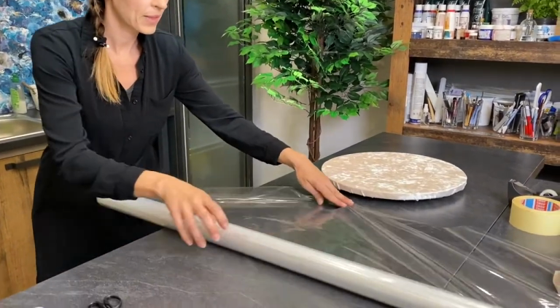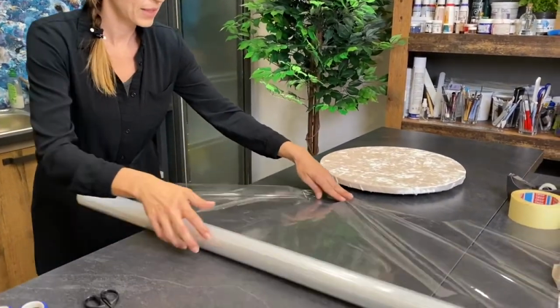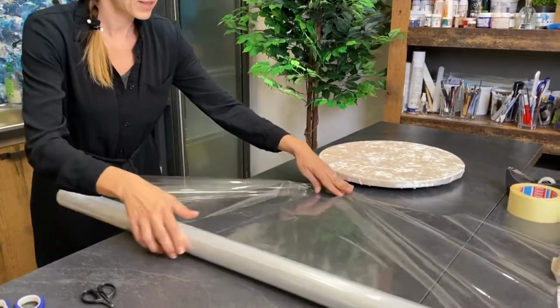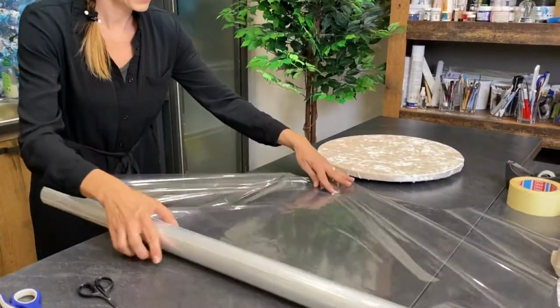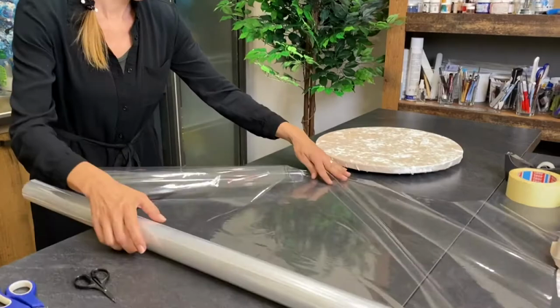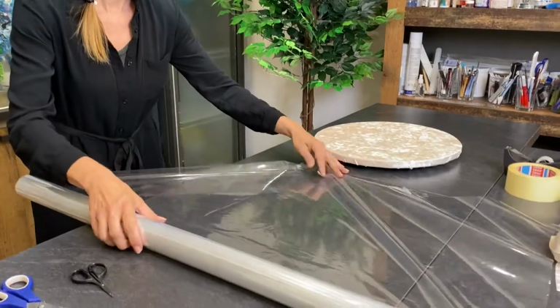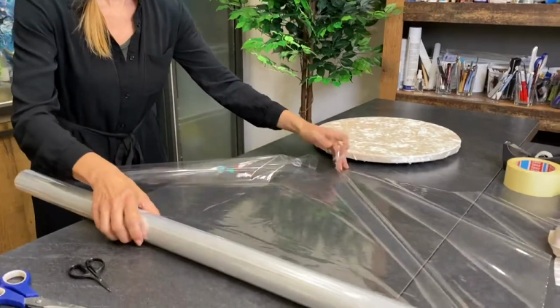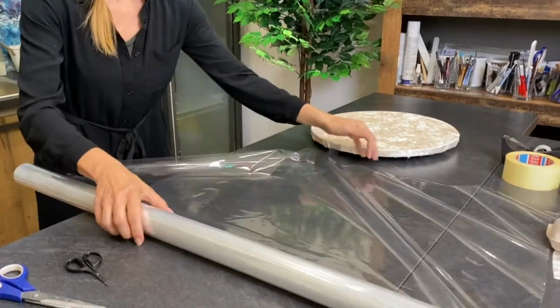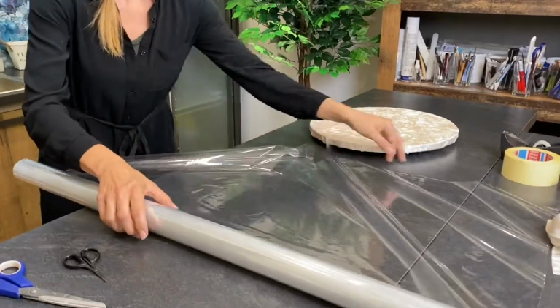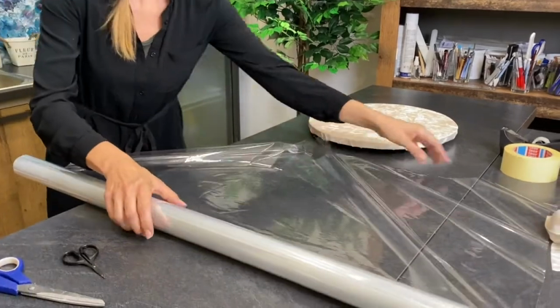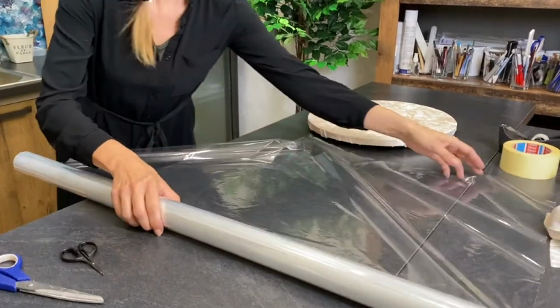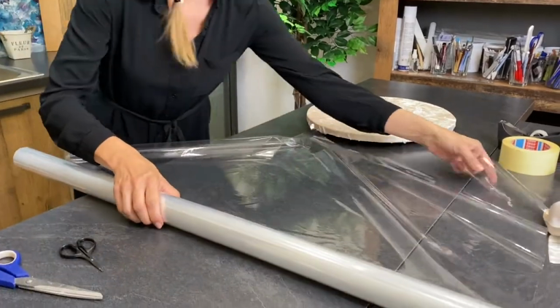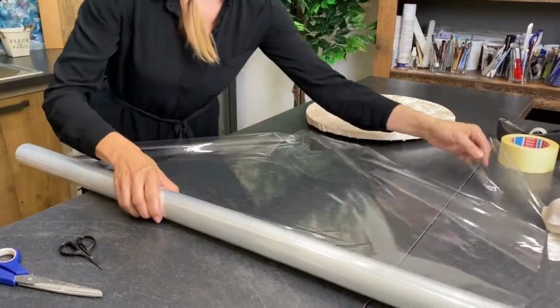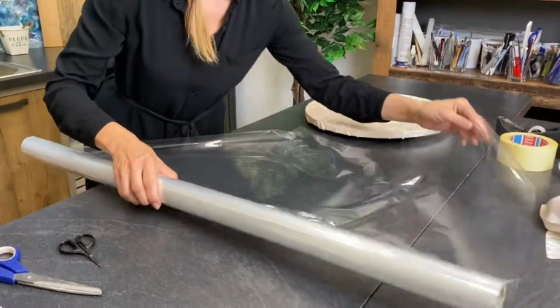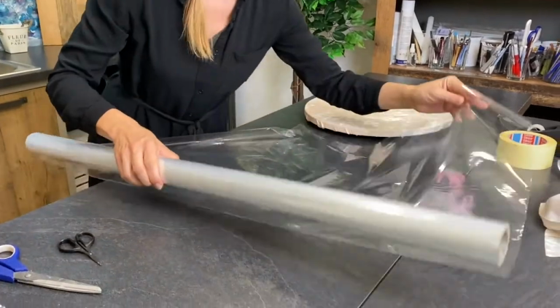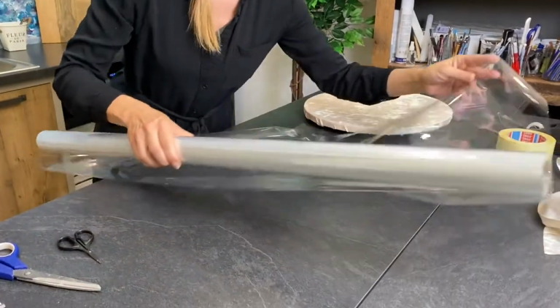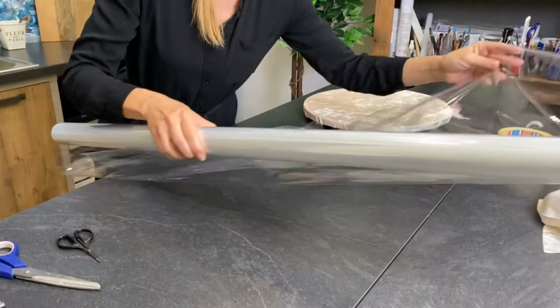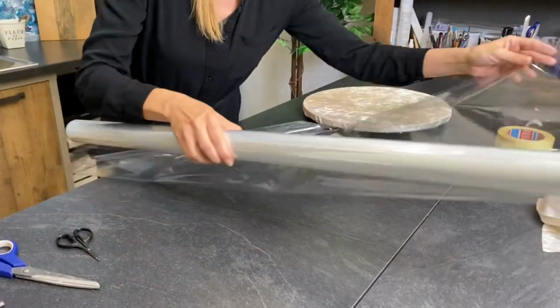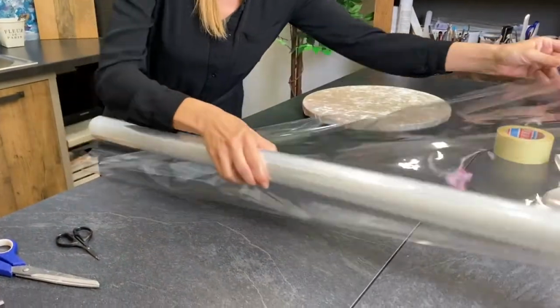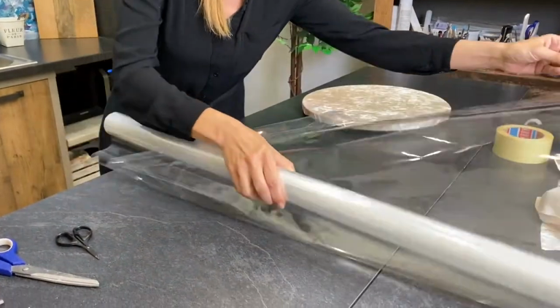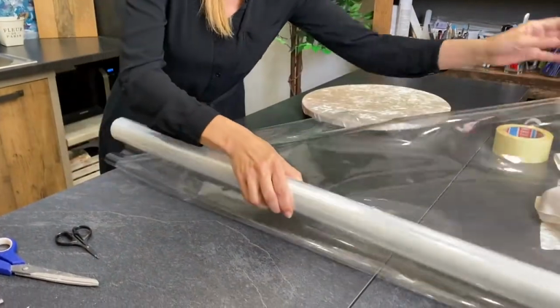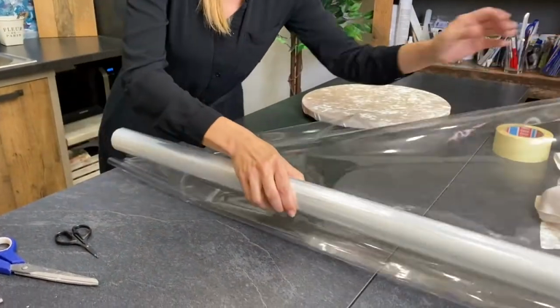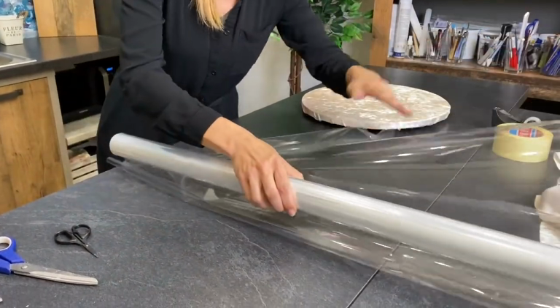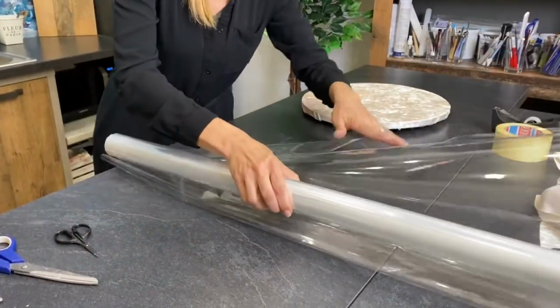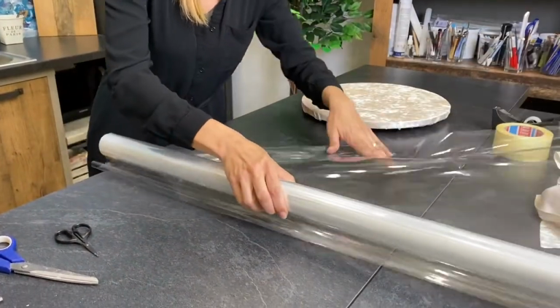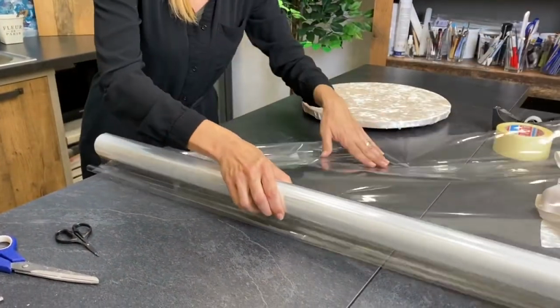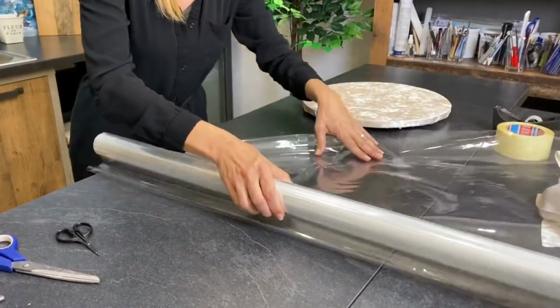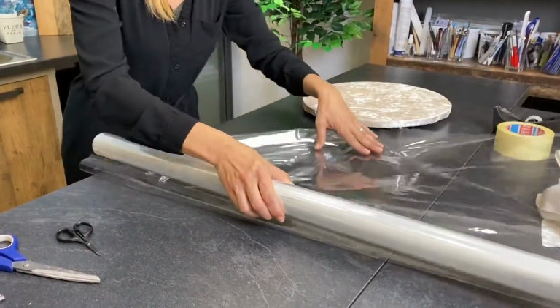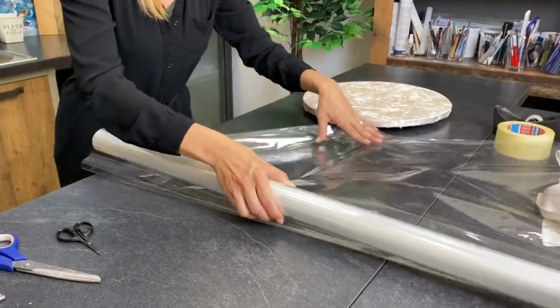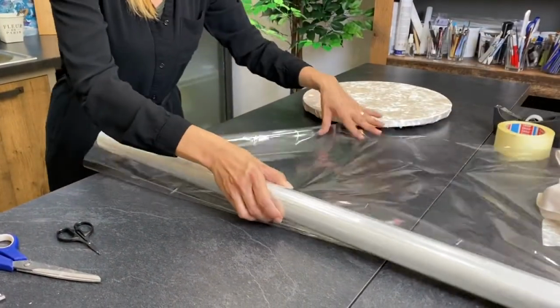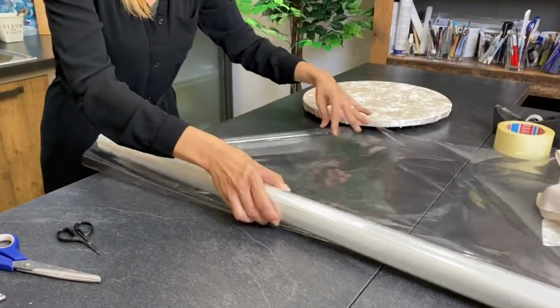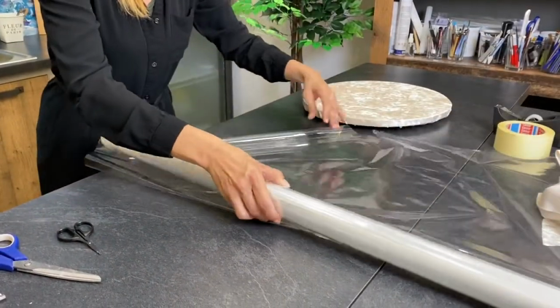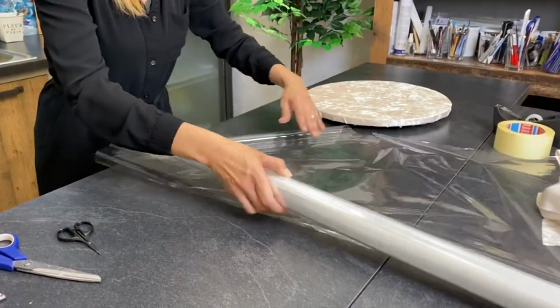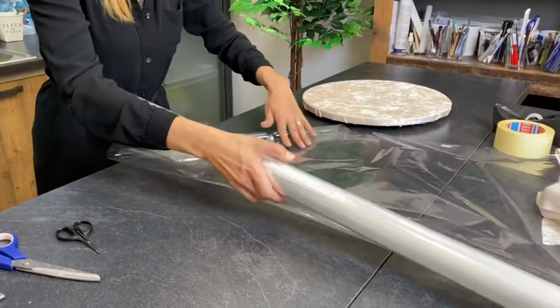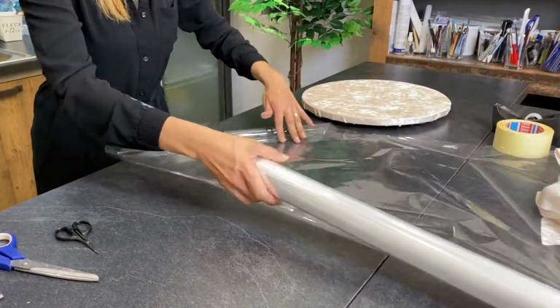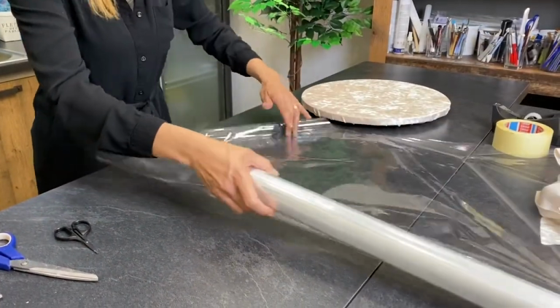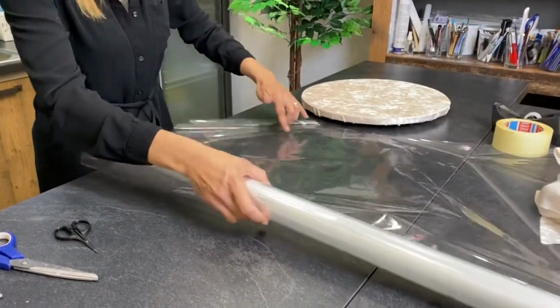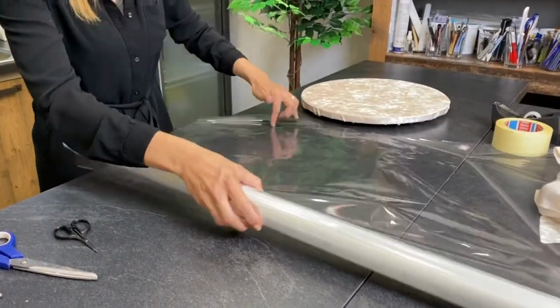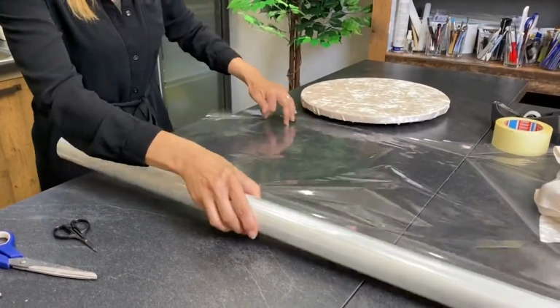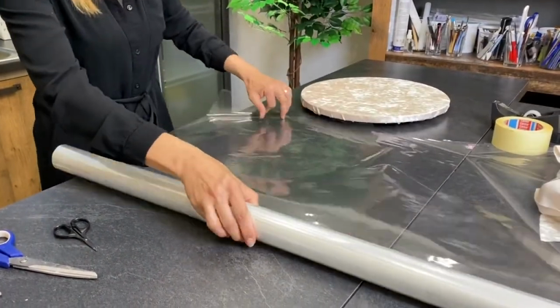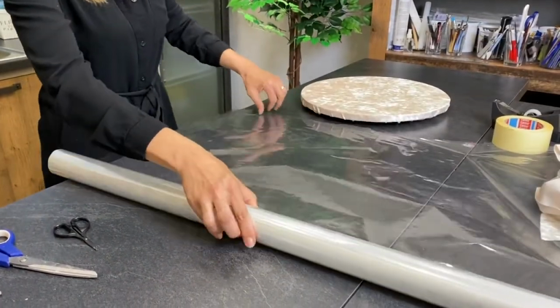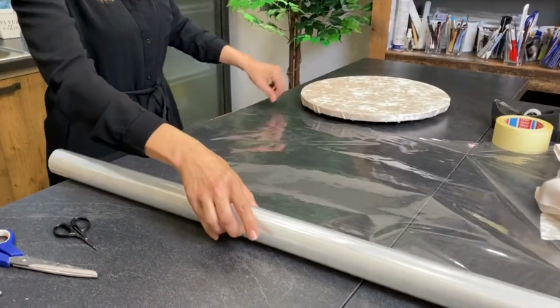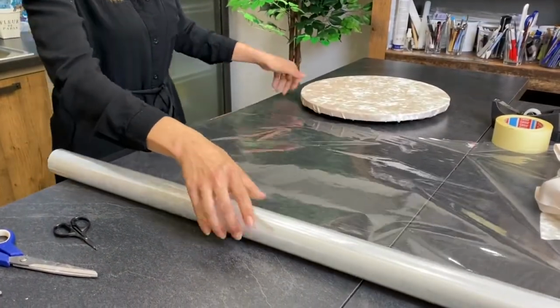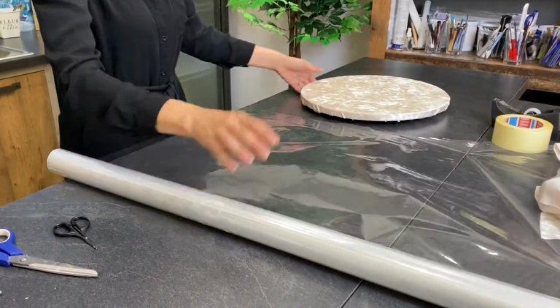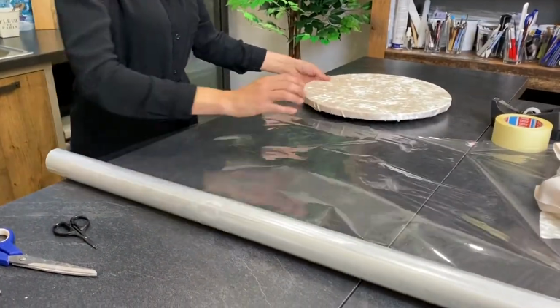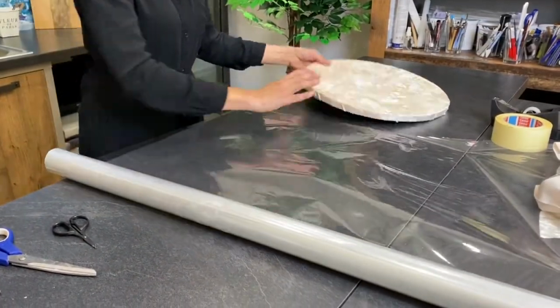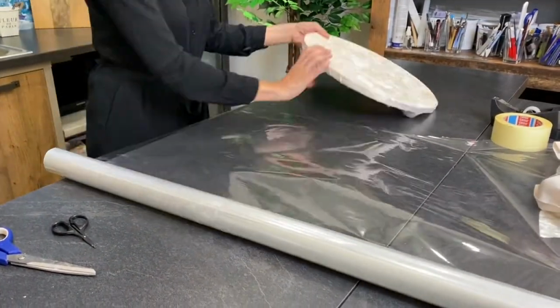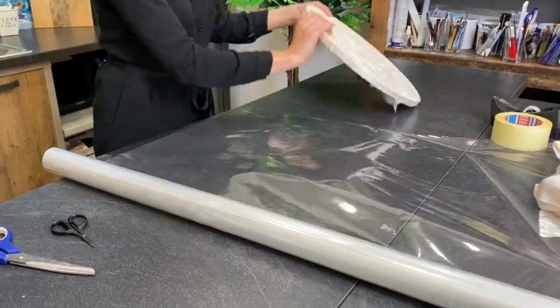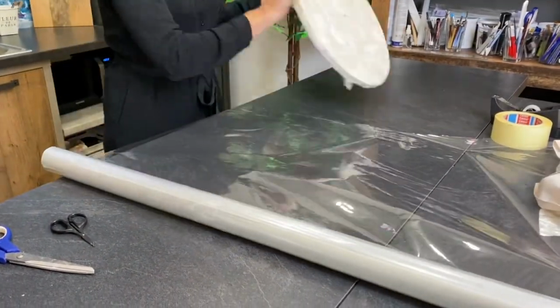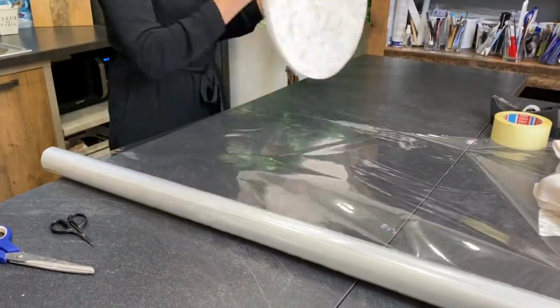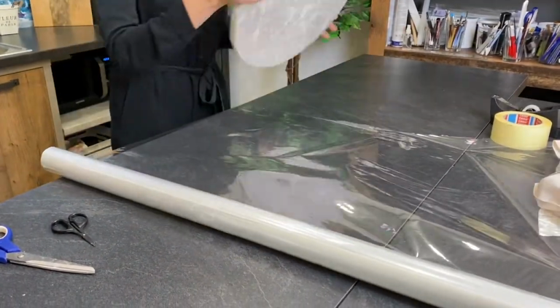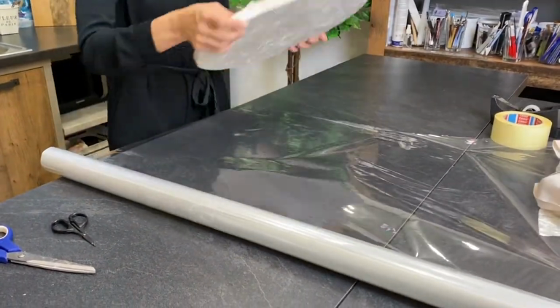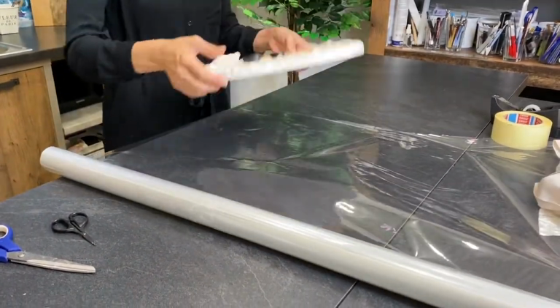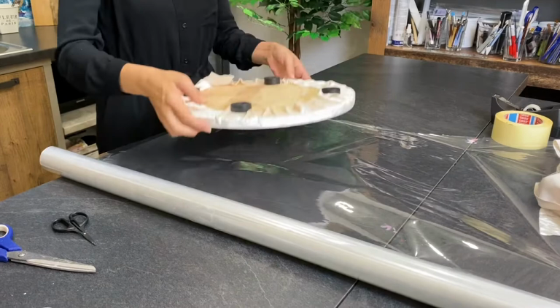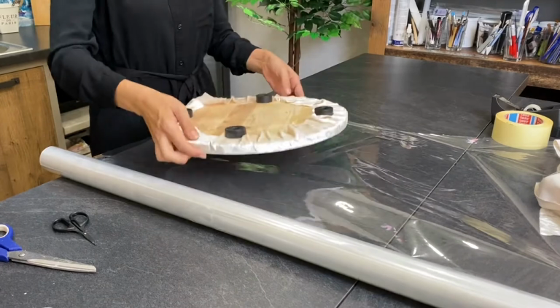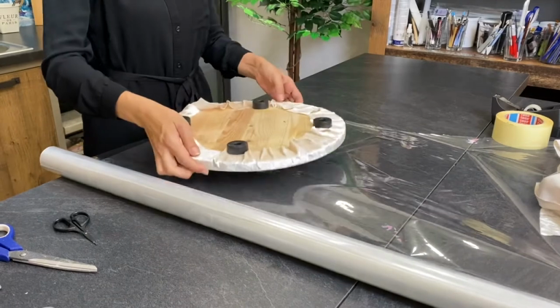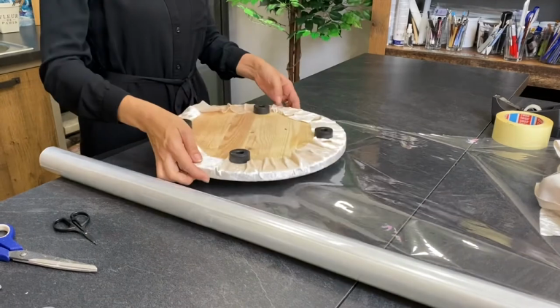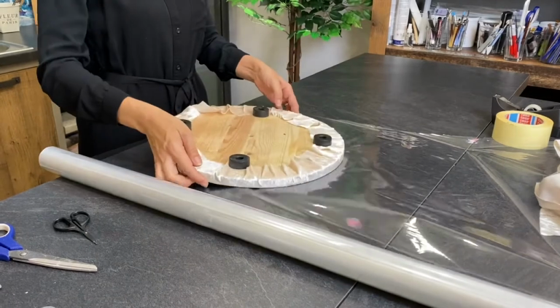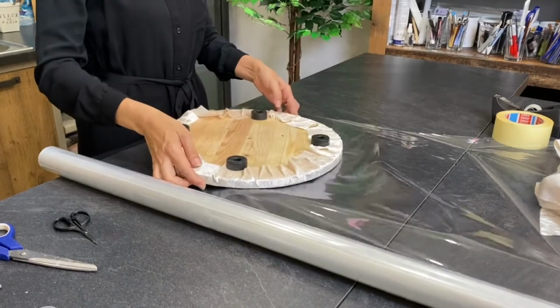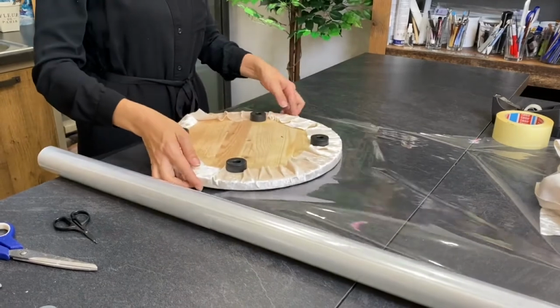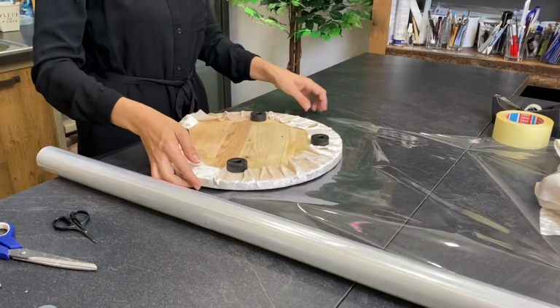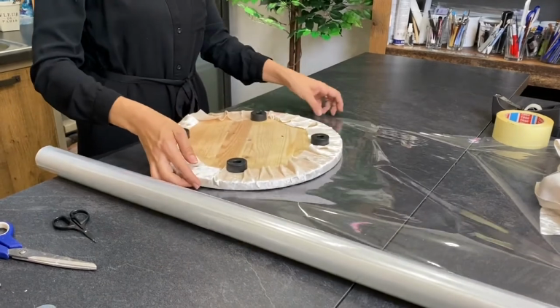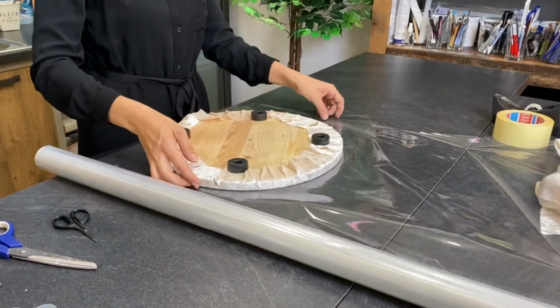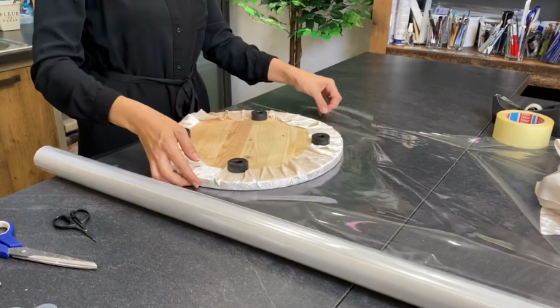Now we have to cut out a circle for this one.